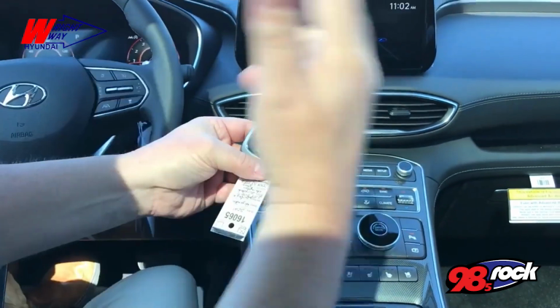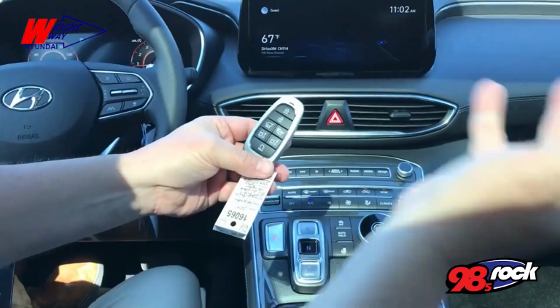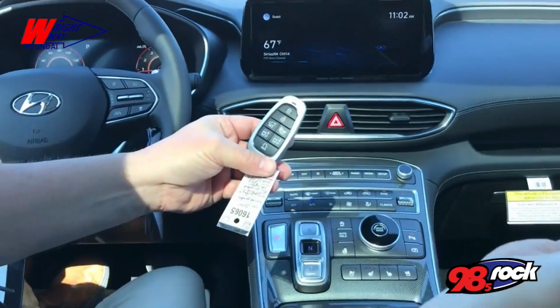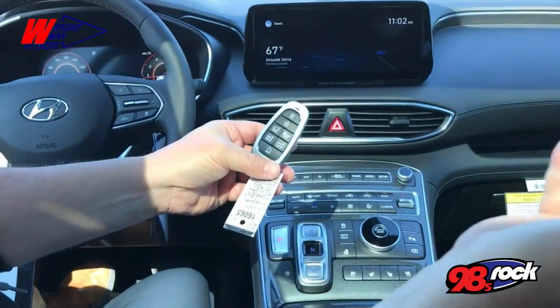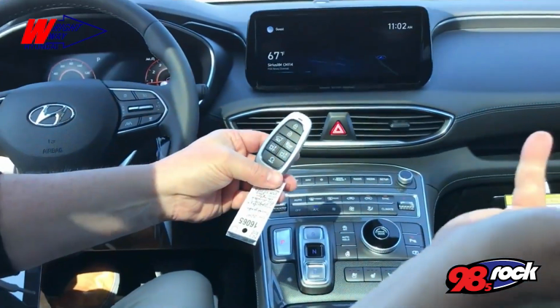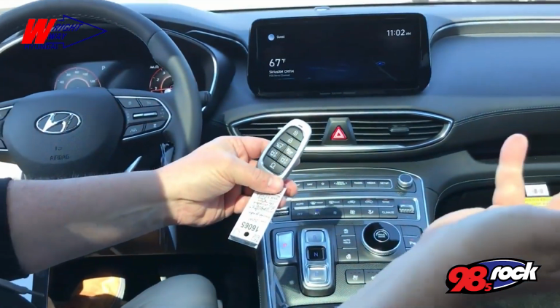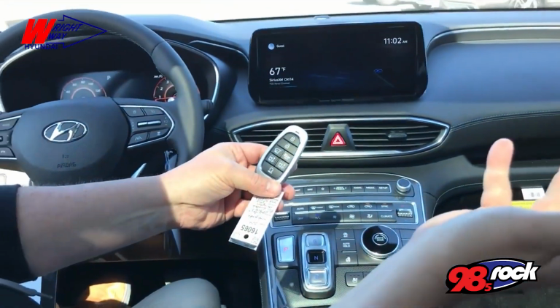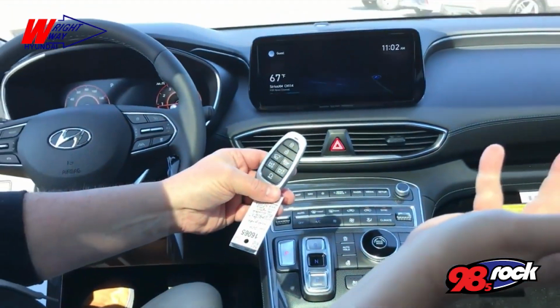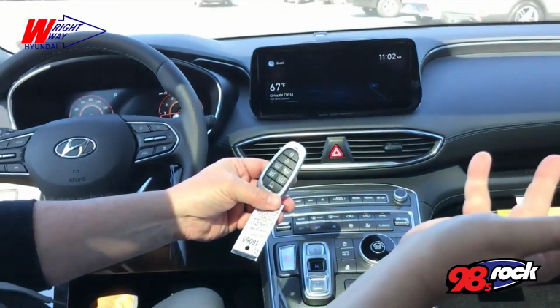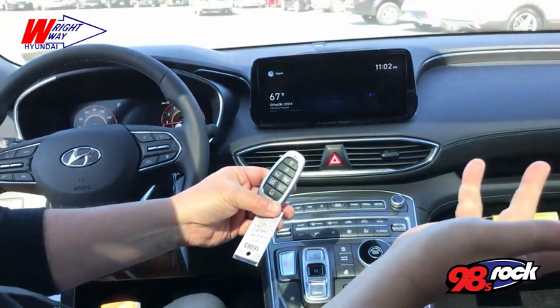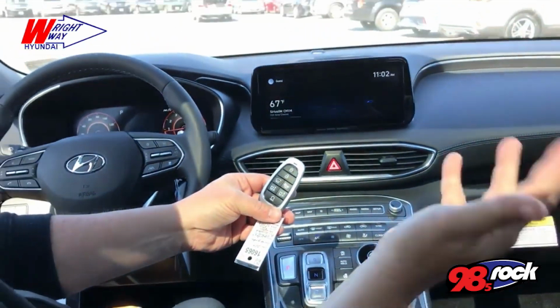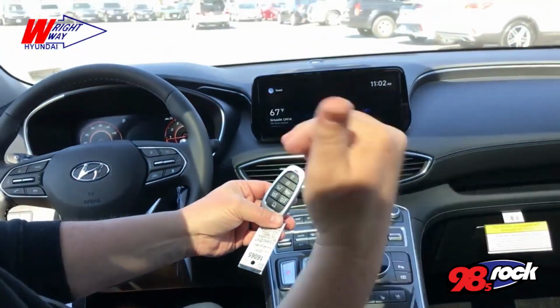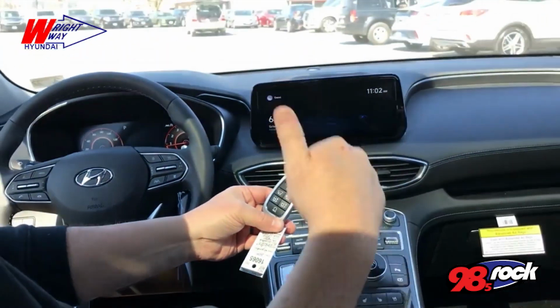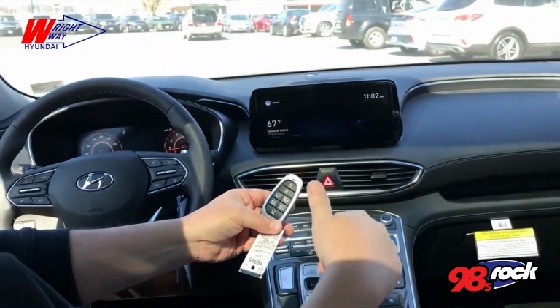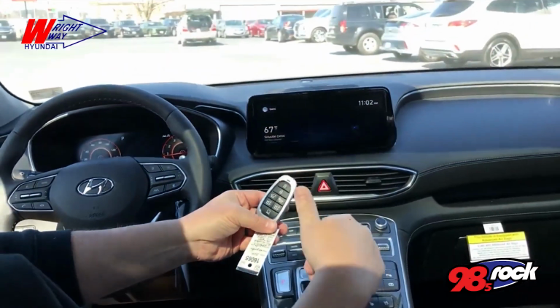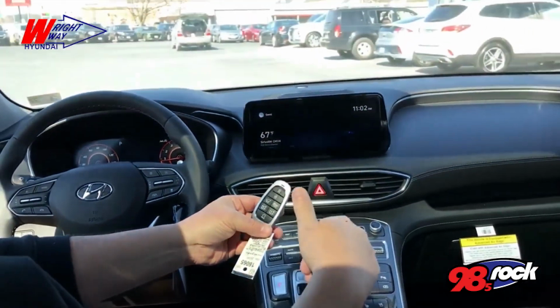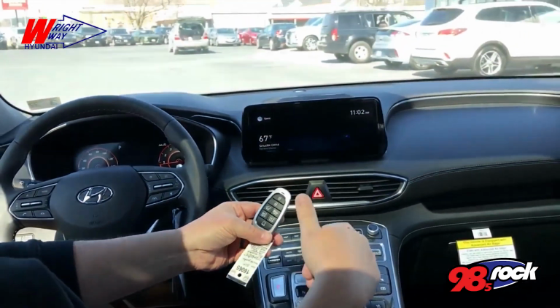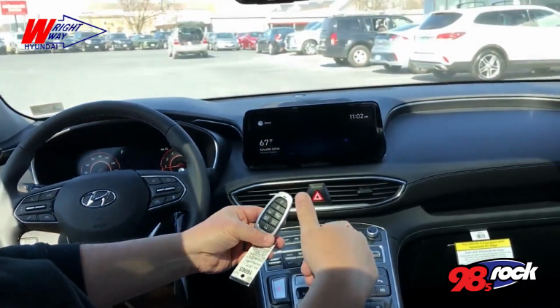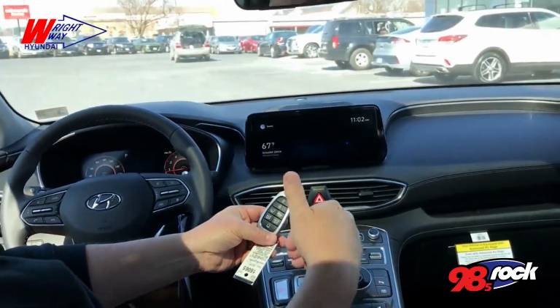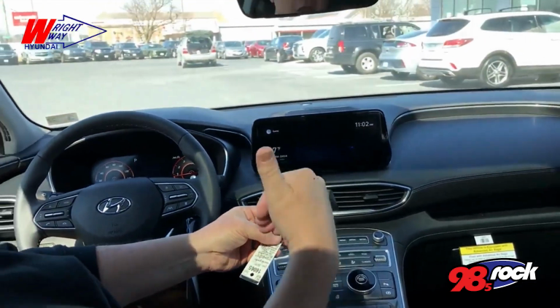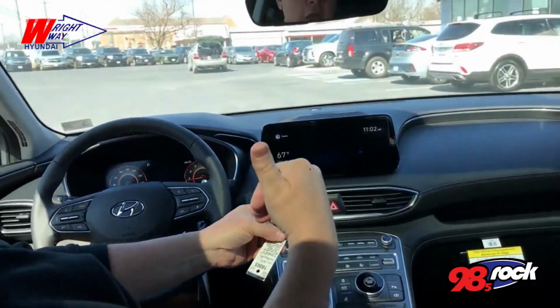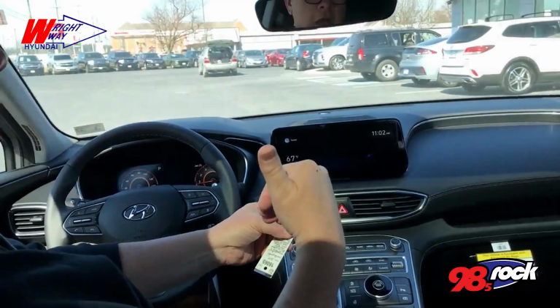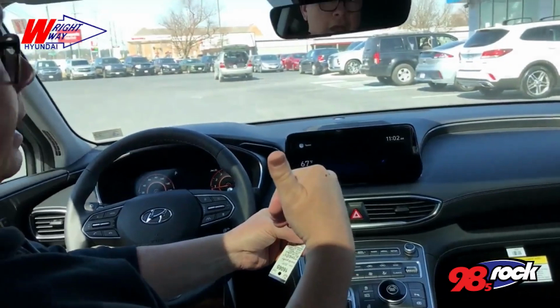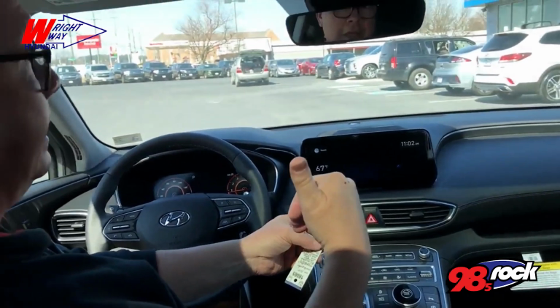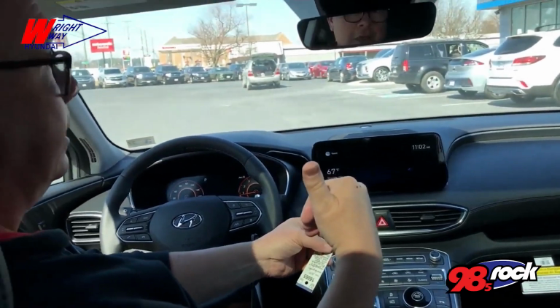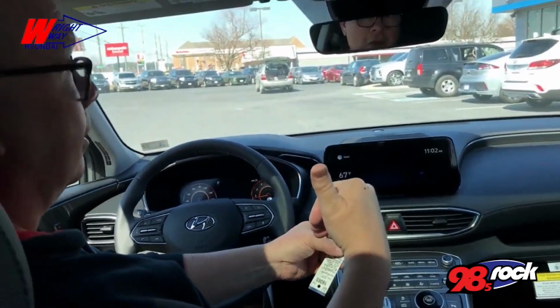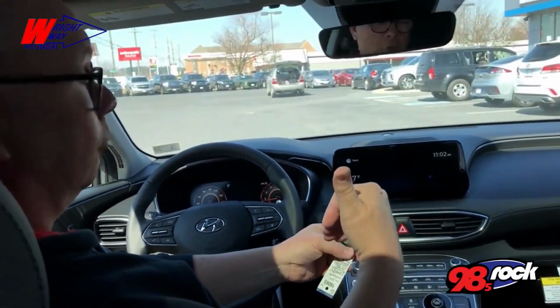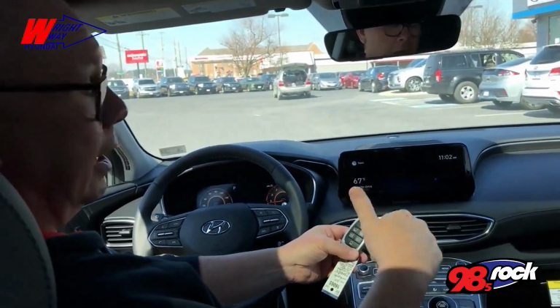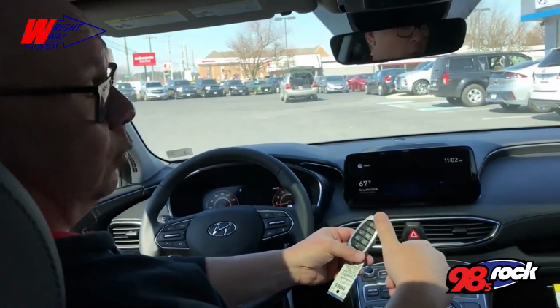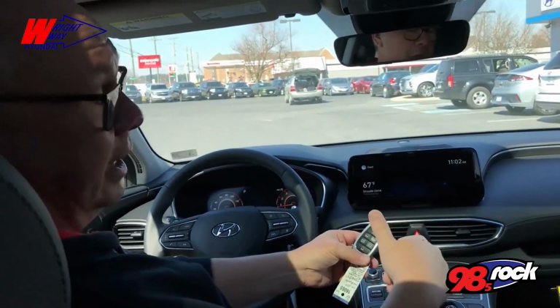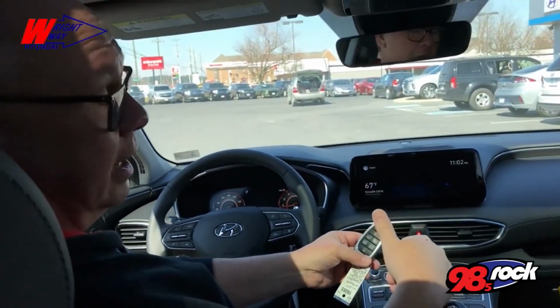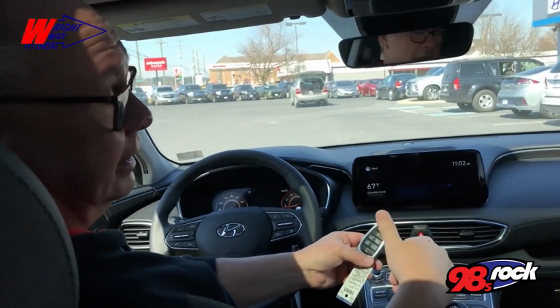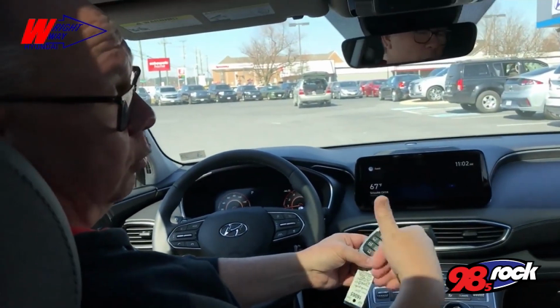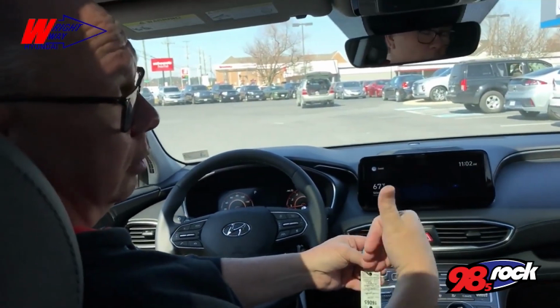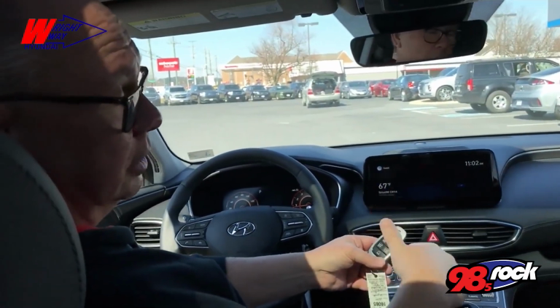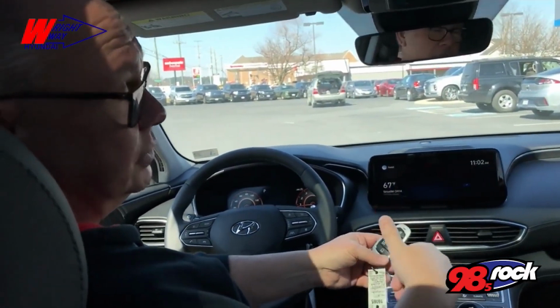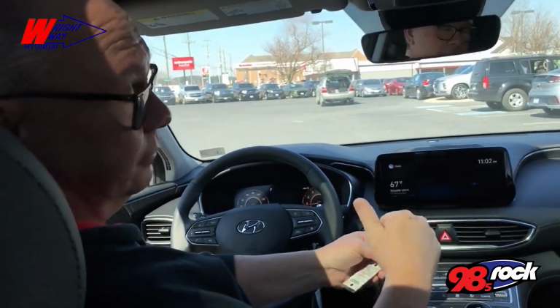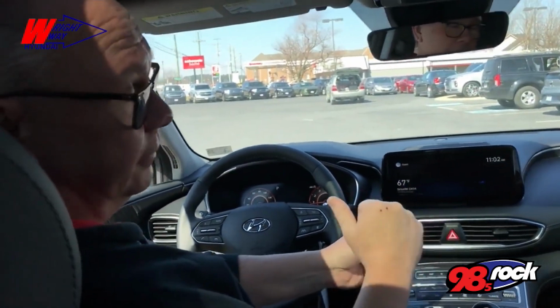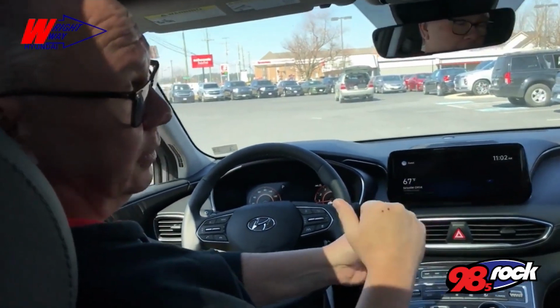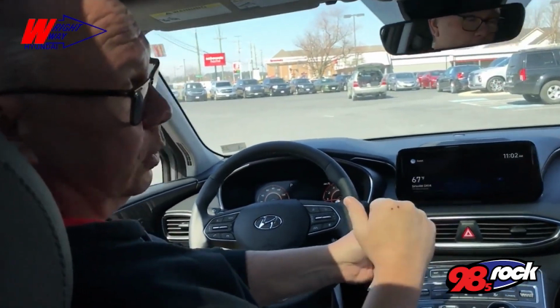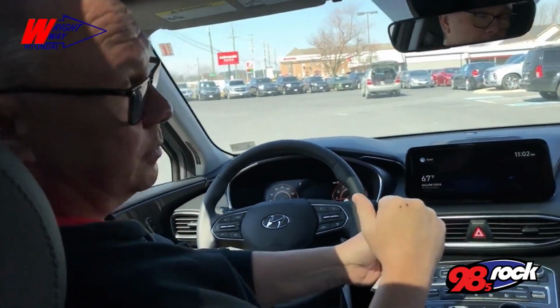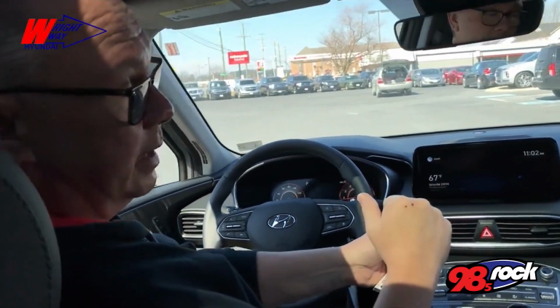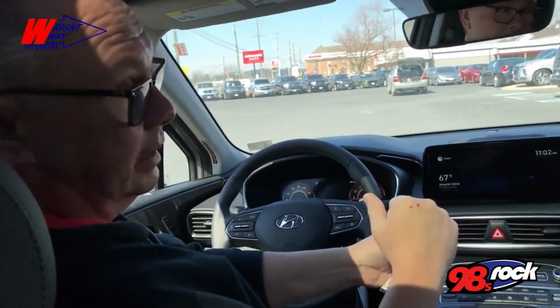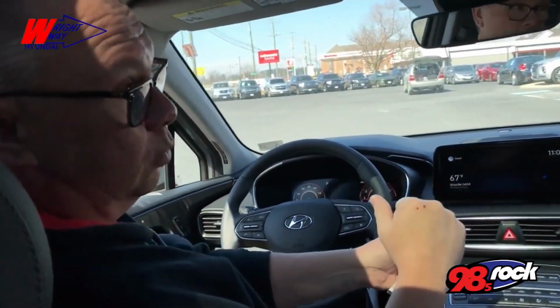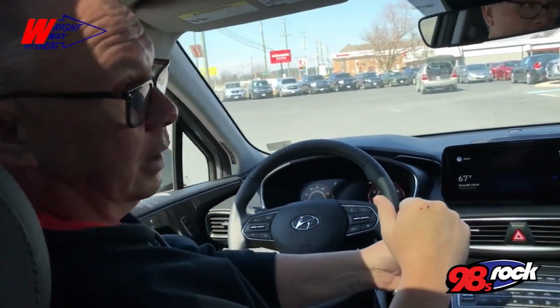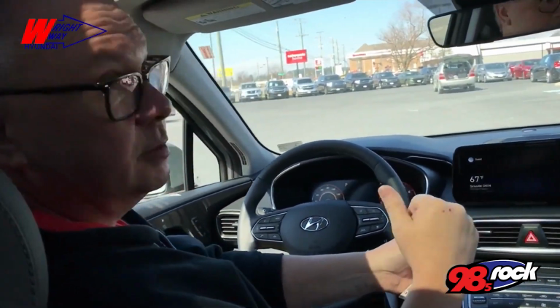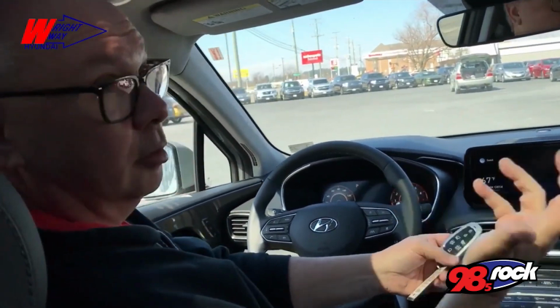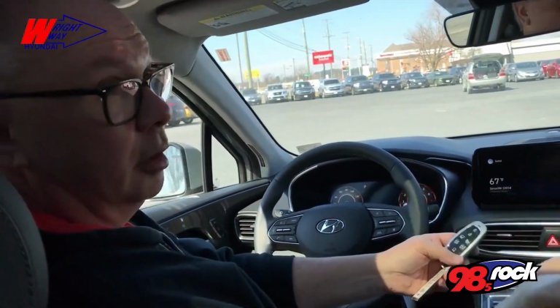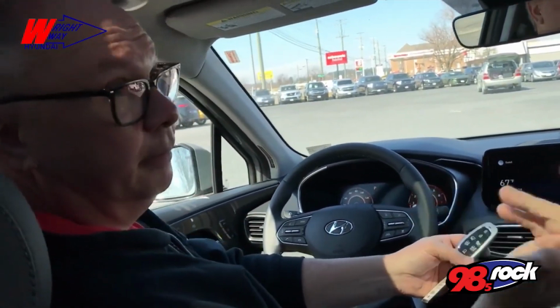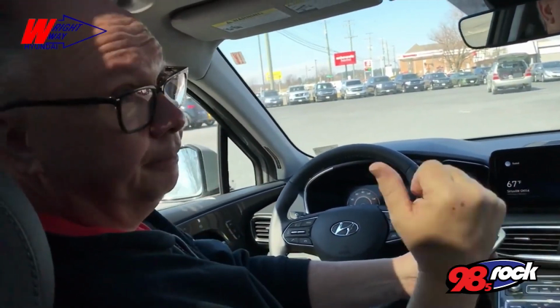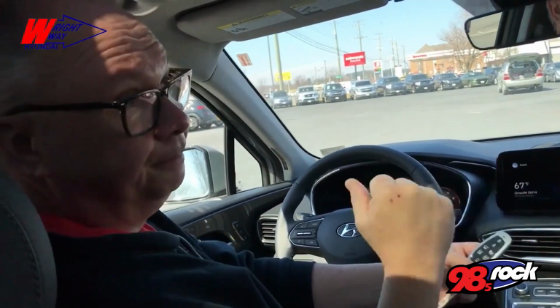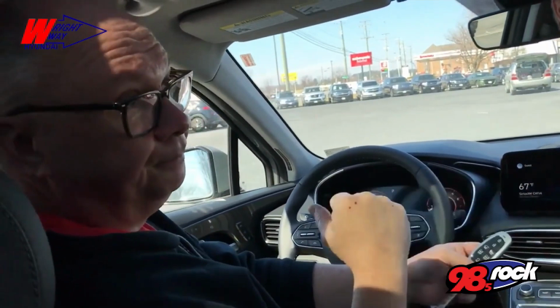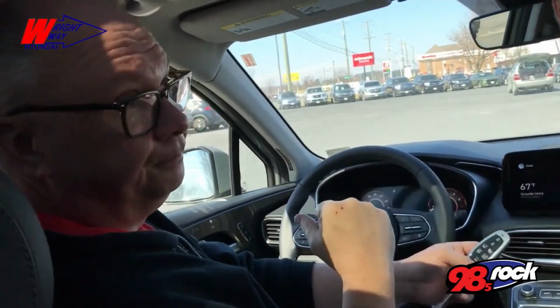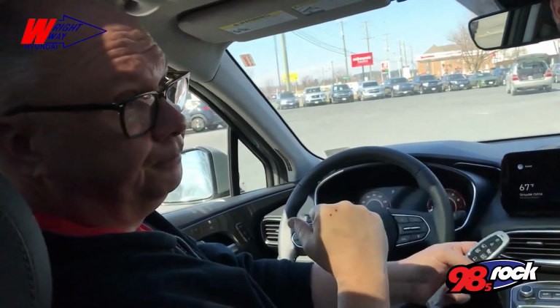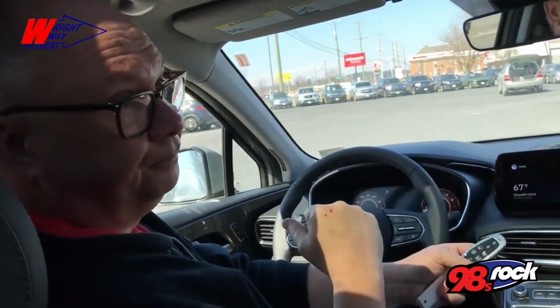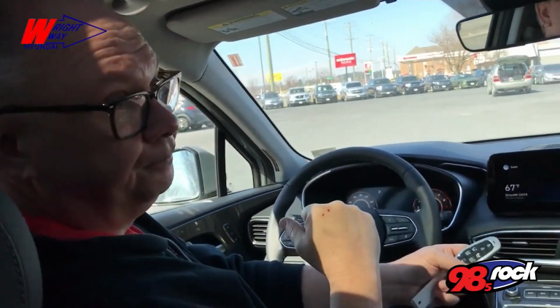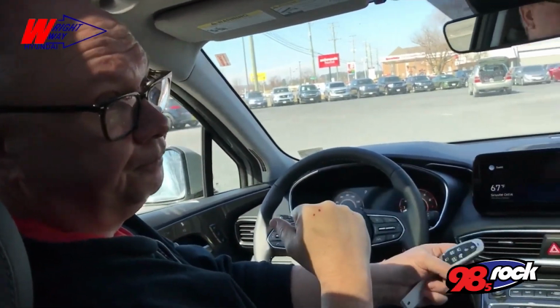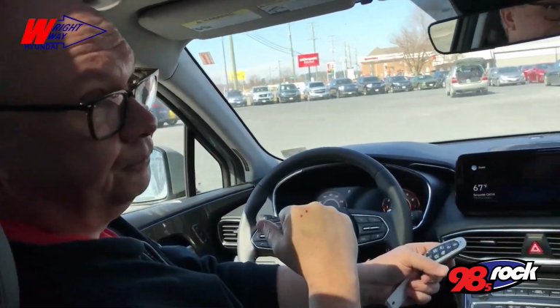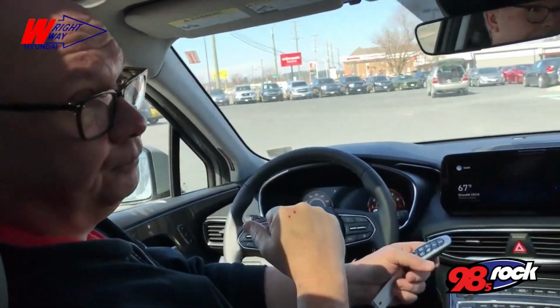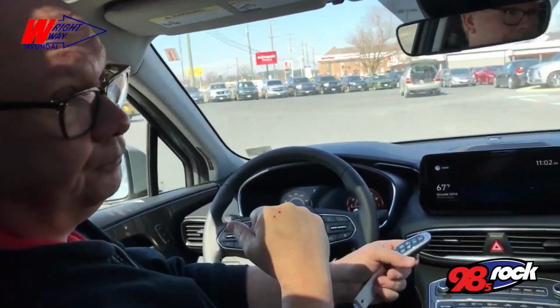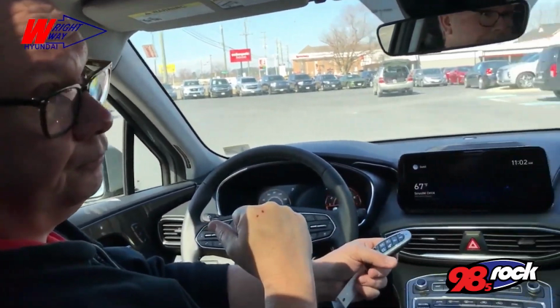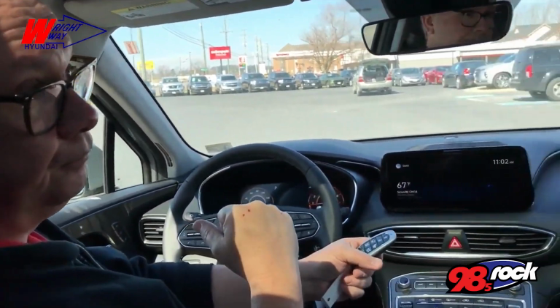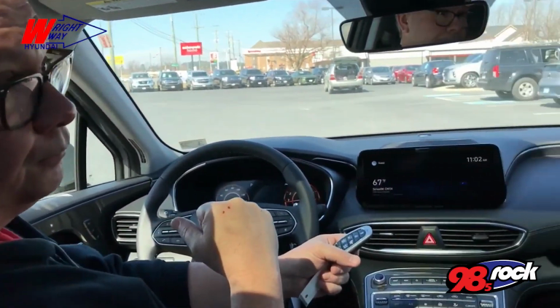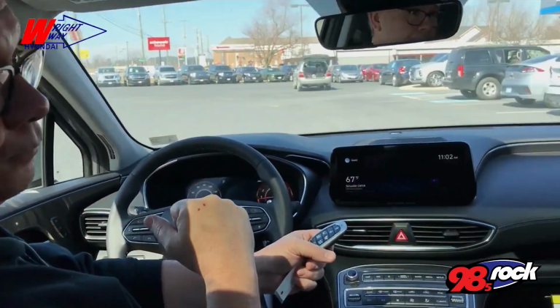You guys have got a great selection of them. Right now here at Right Way Hyundai, we're at 250 West Main in Waynesboro, and we're getting more weekly.